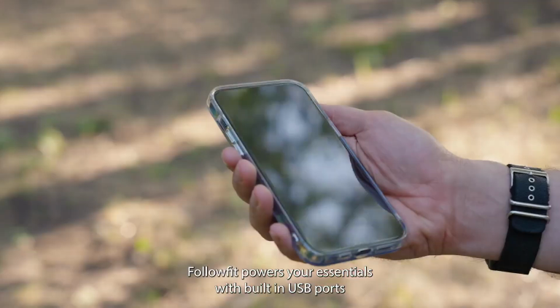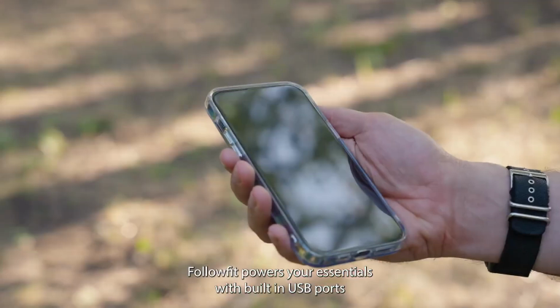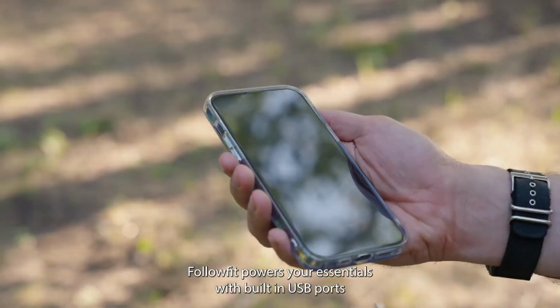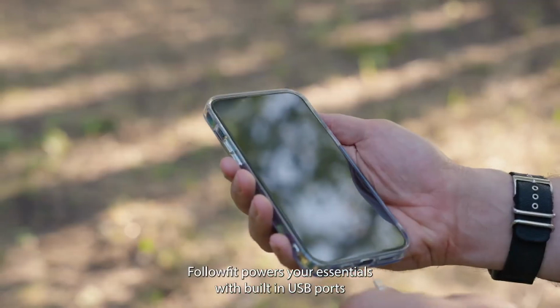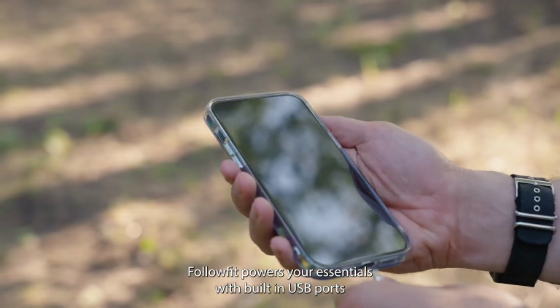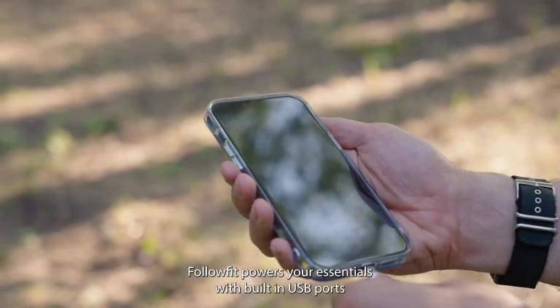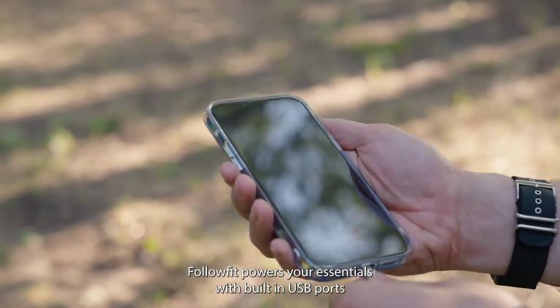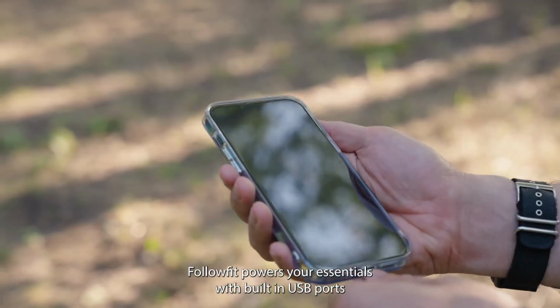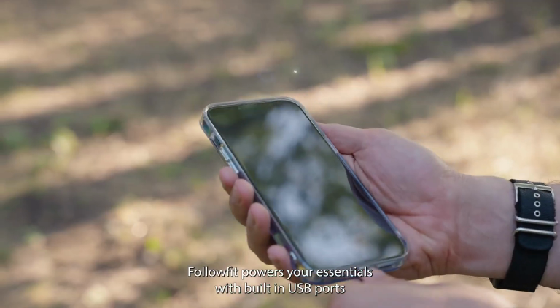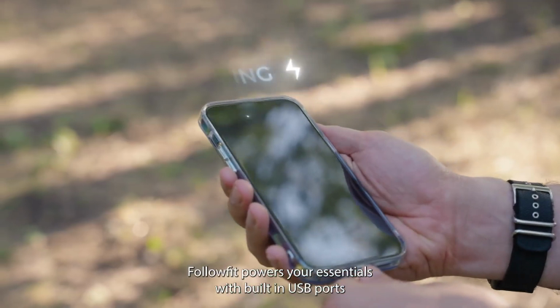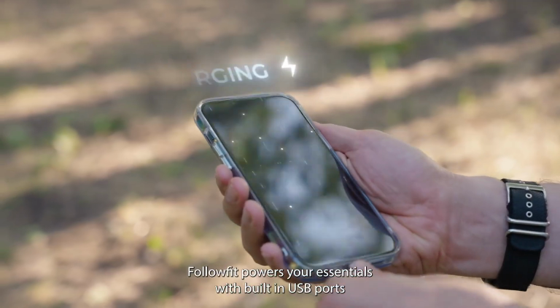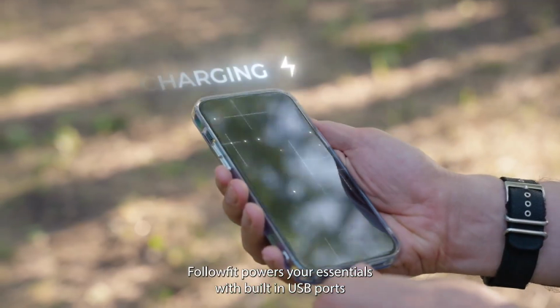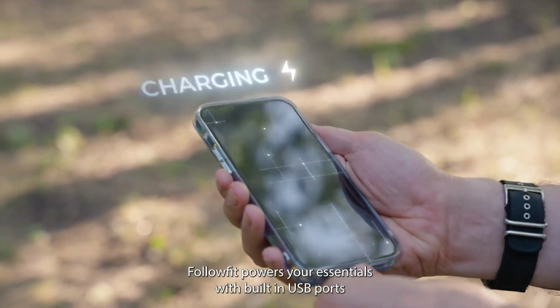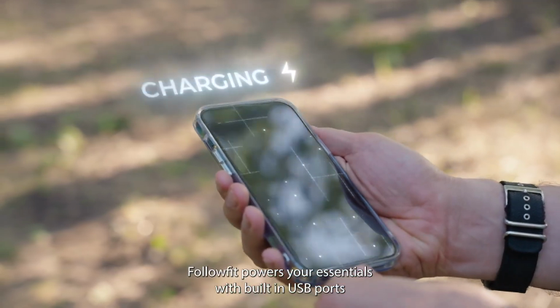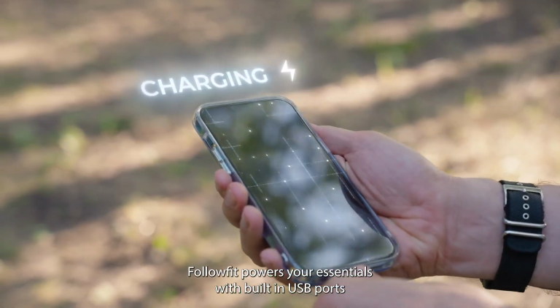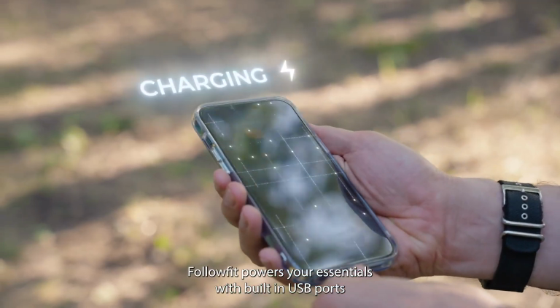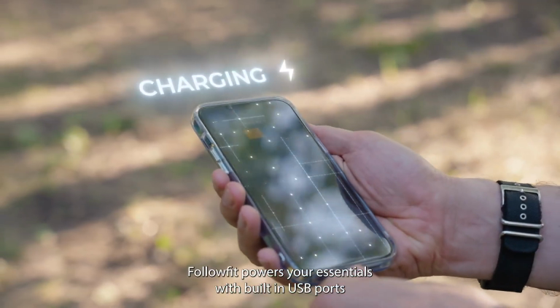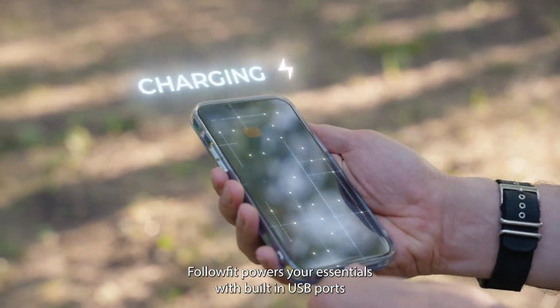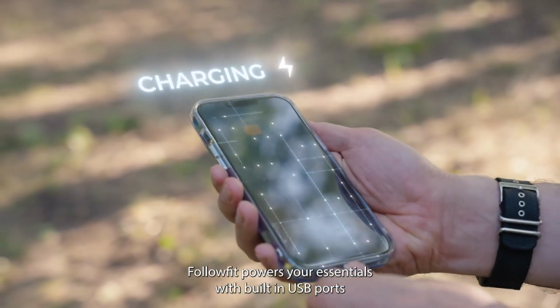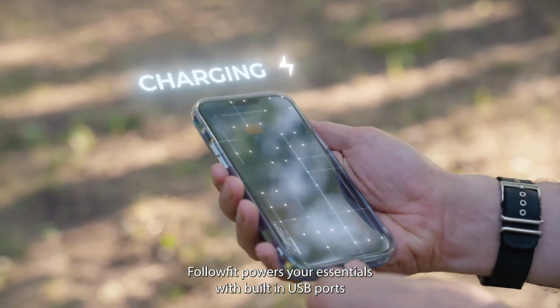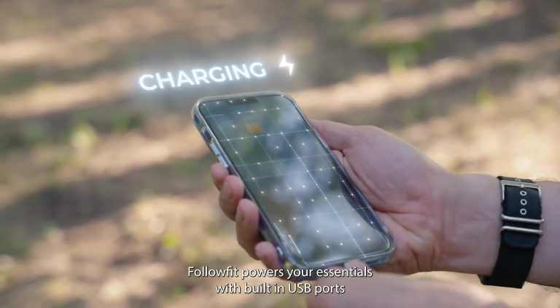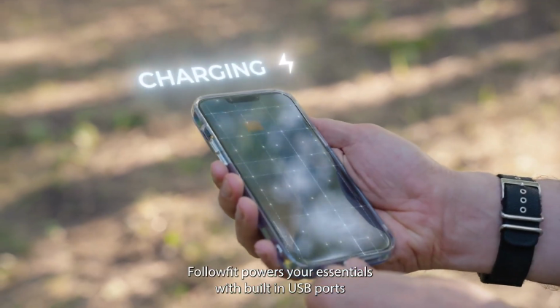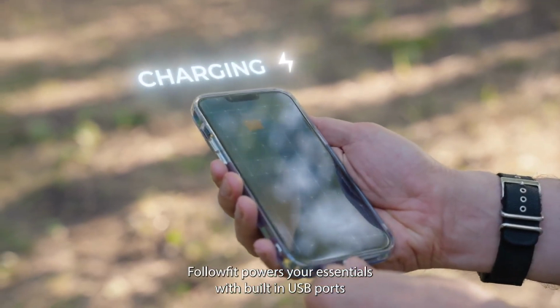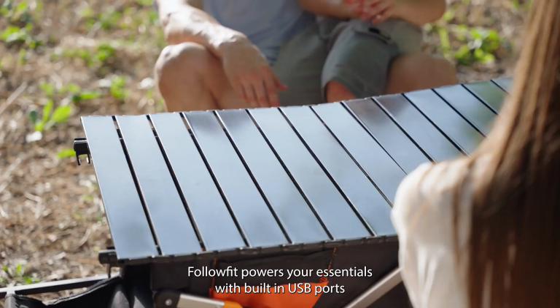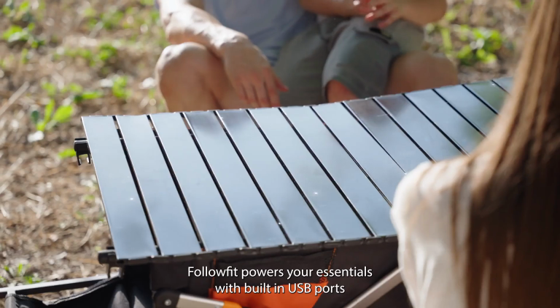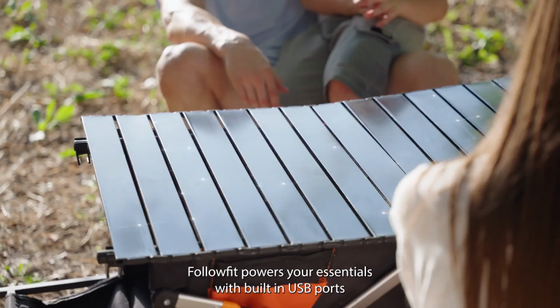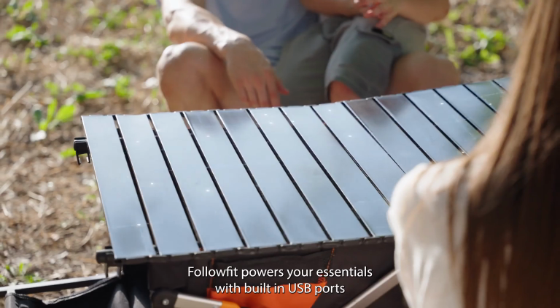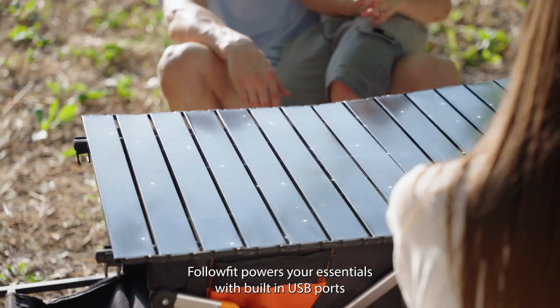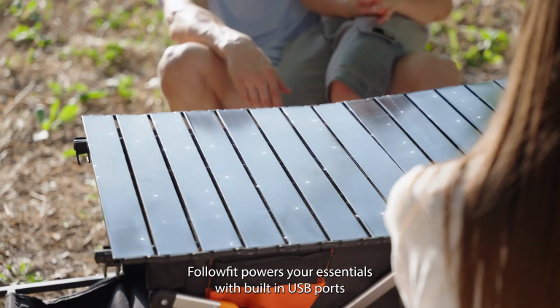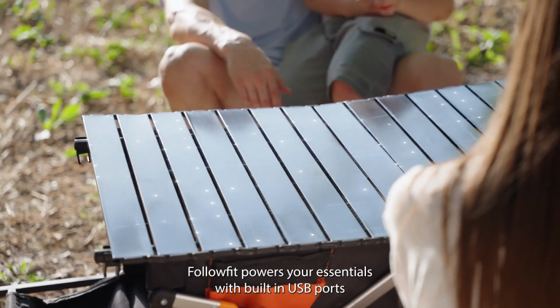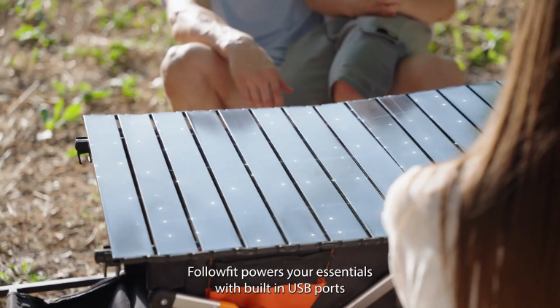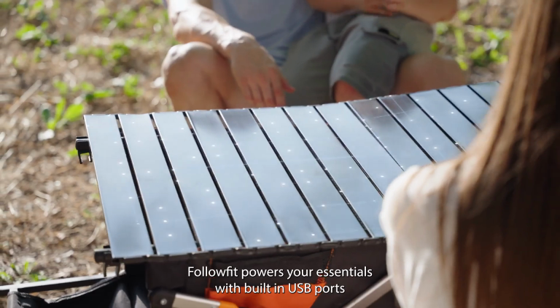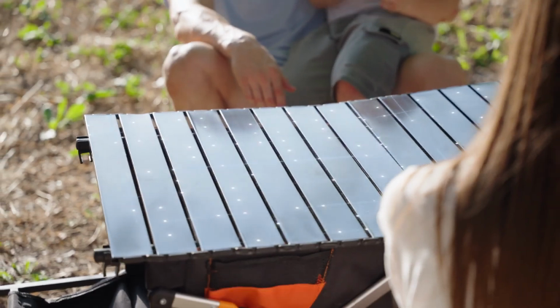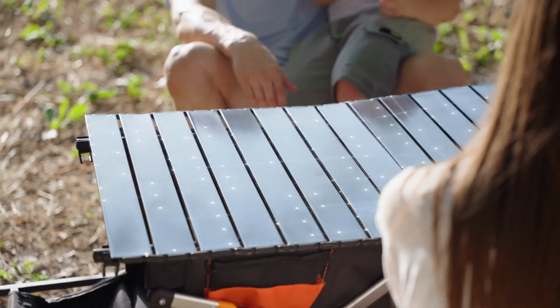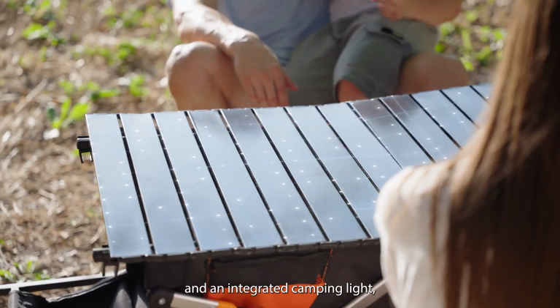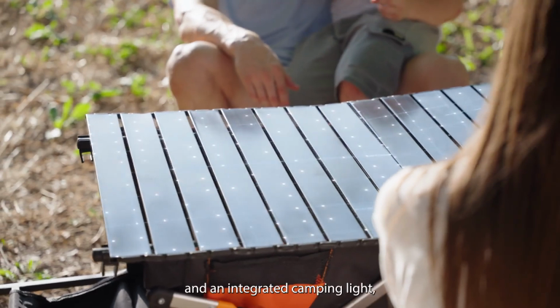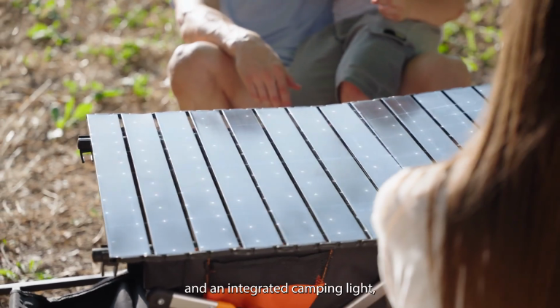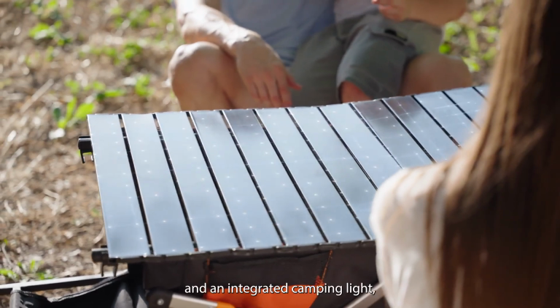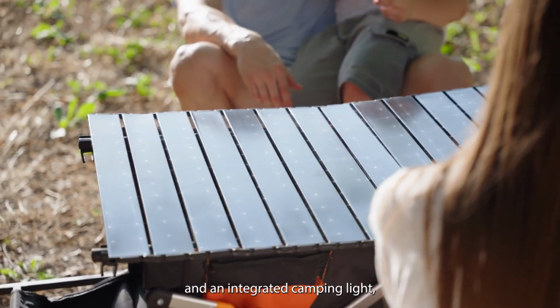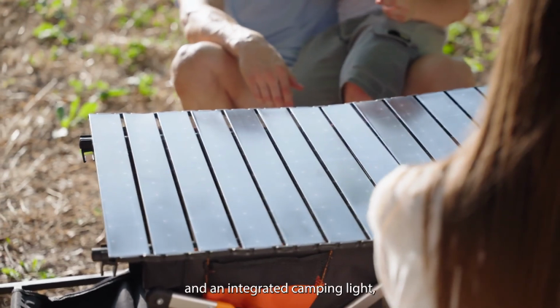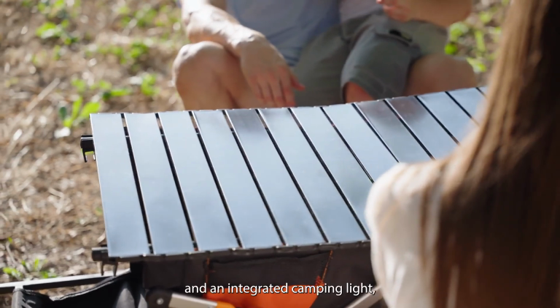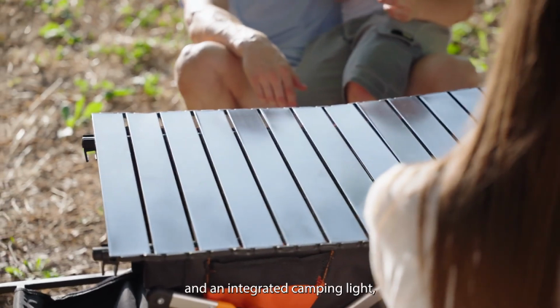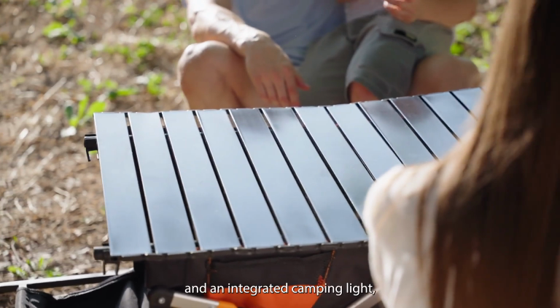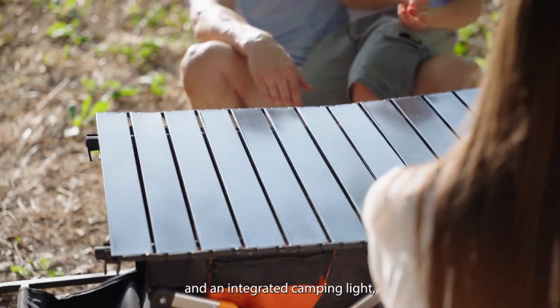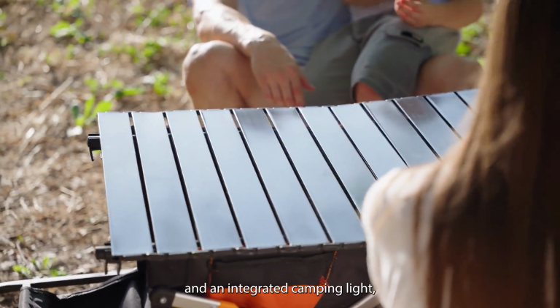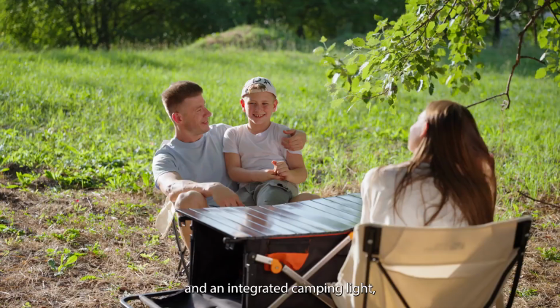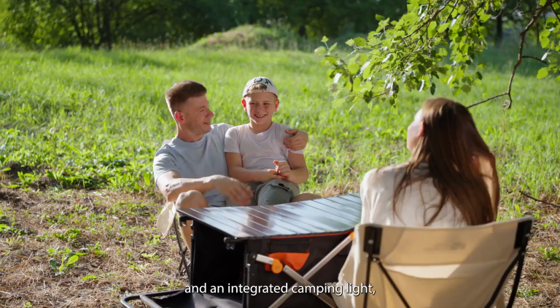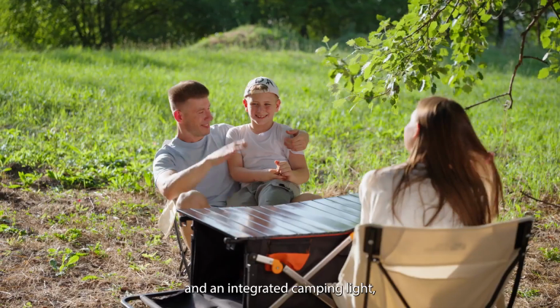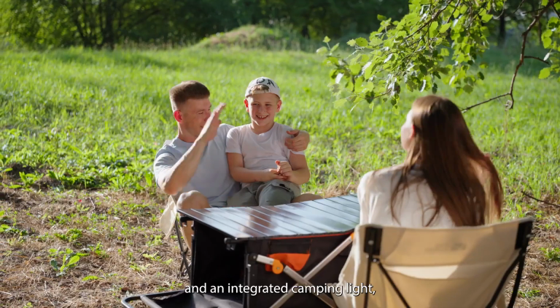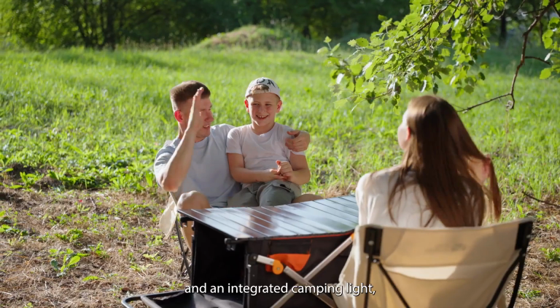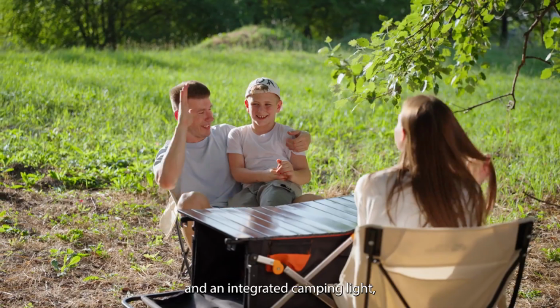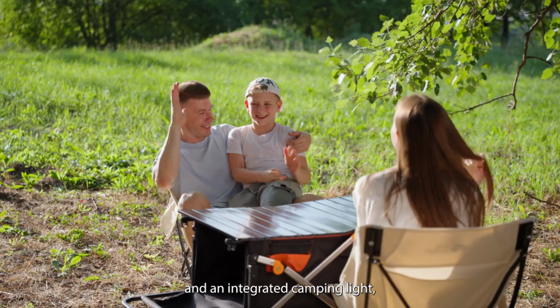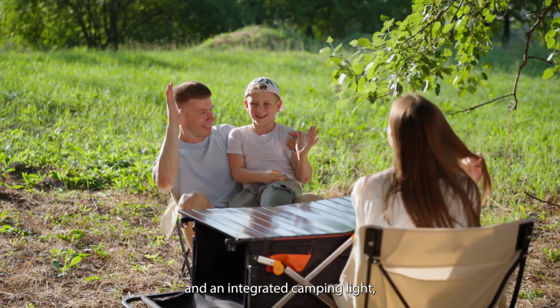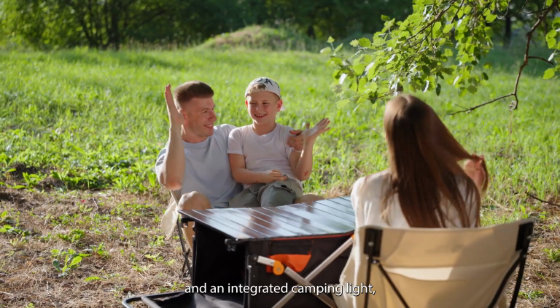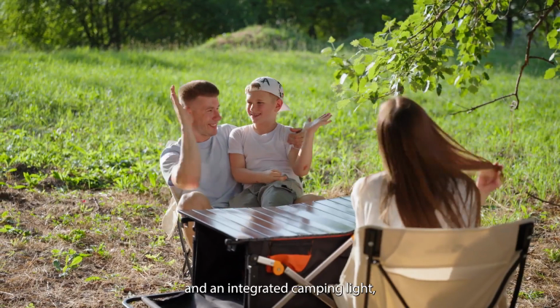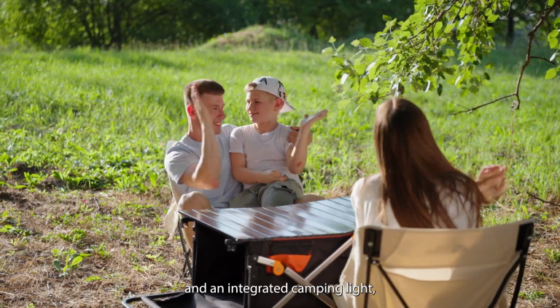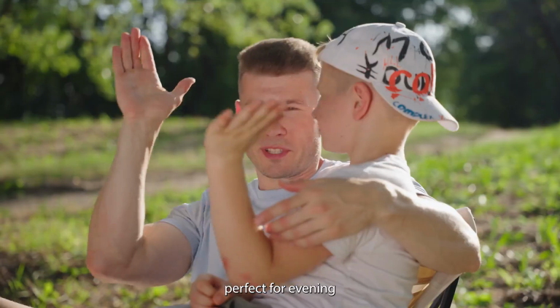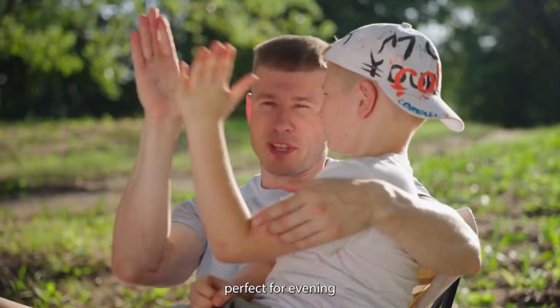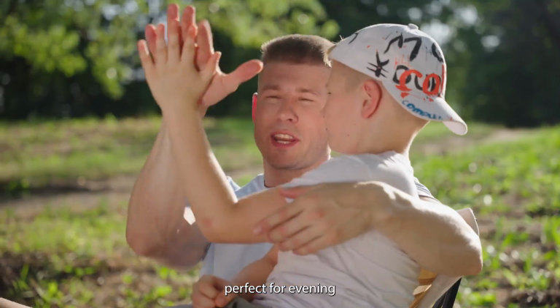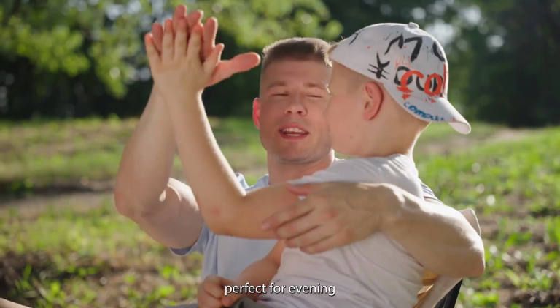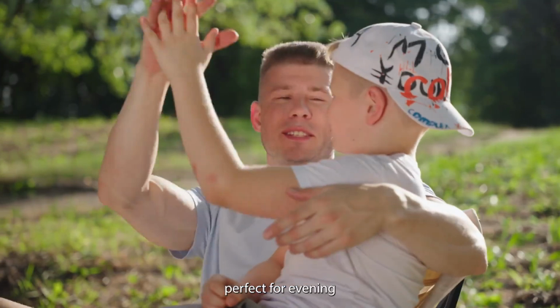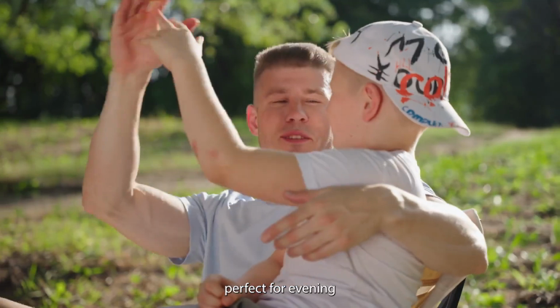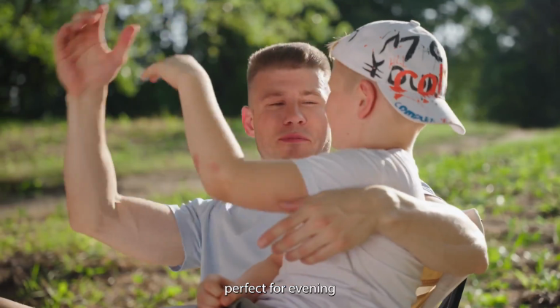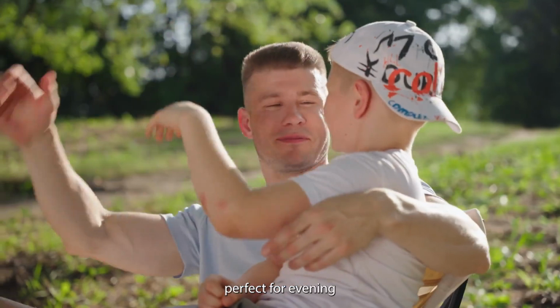At camp, FollowFit powers your essentials with built-in USB ports and an integrated camping light, perfect for evening.